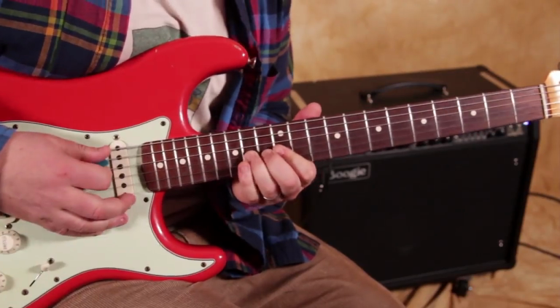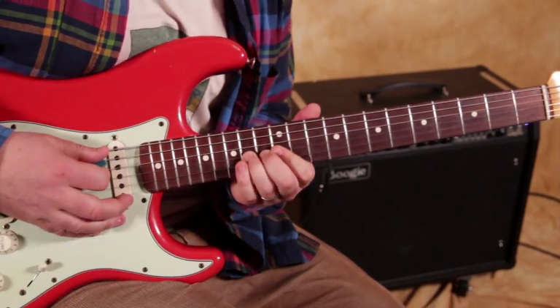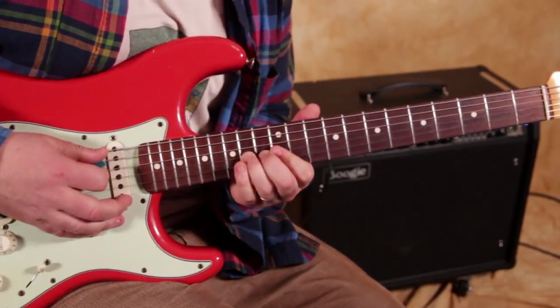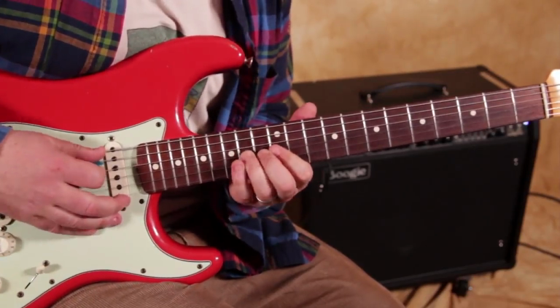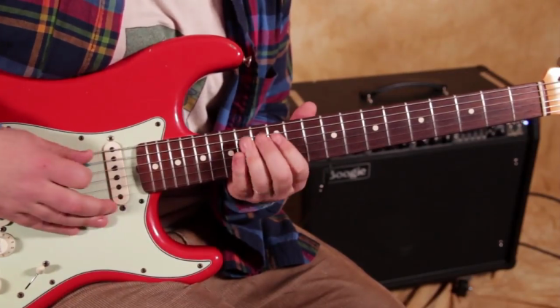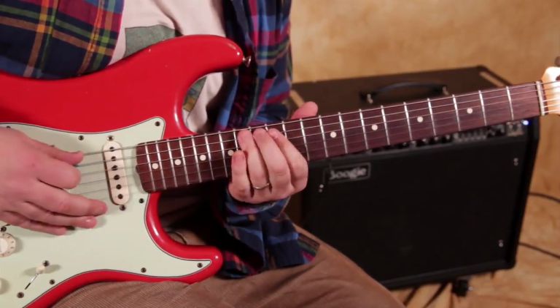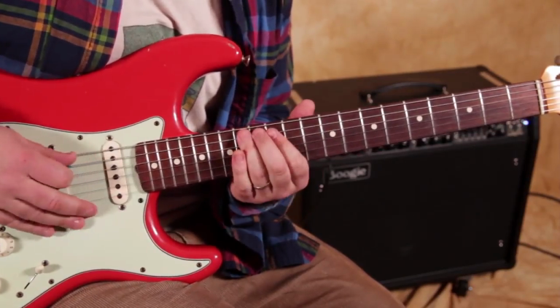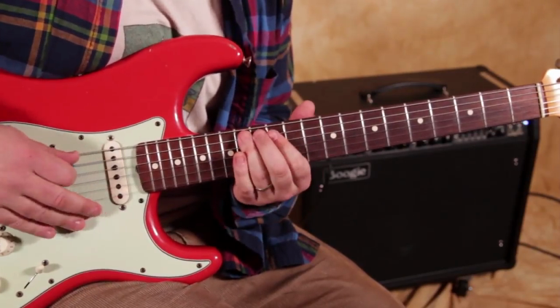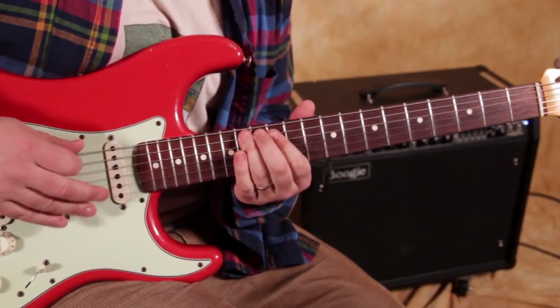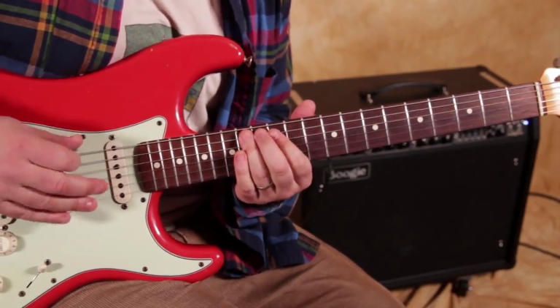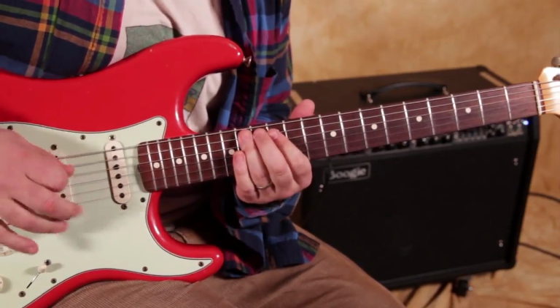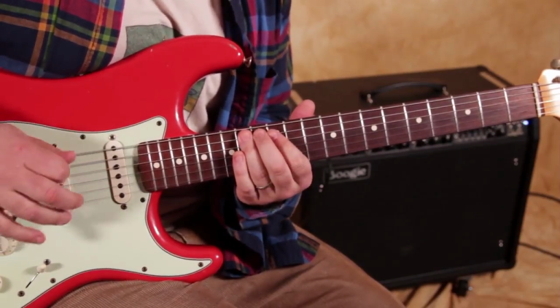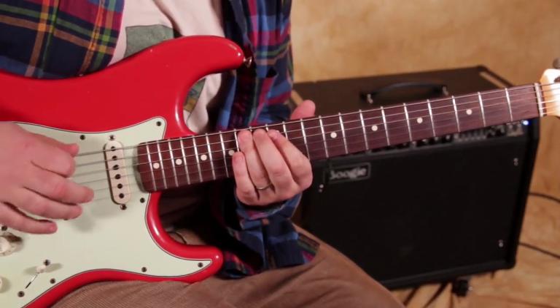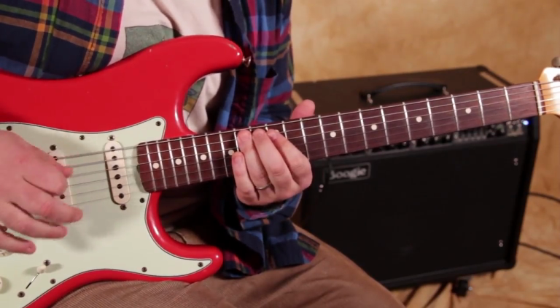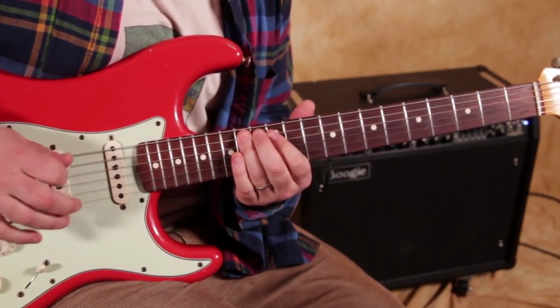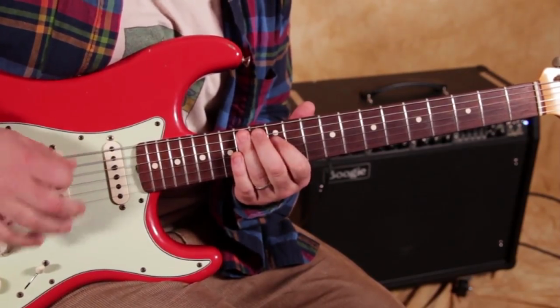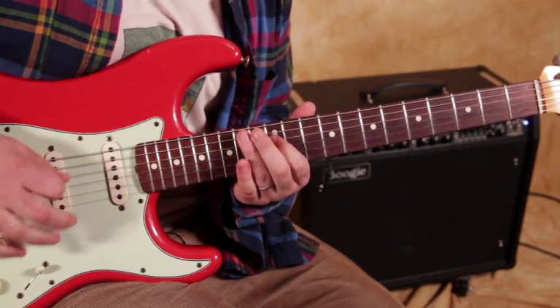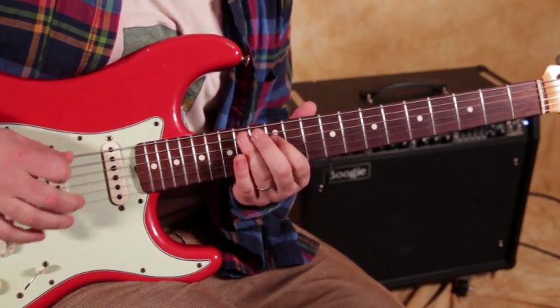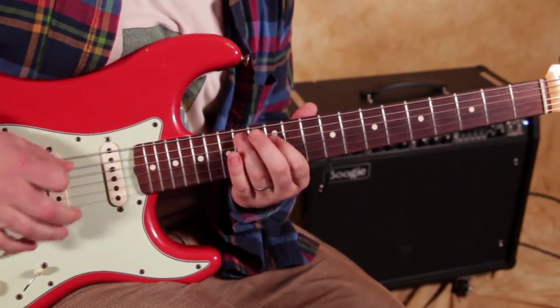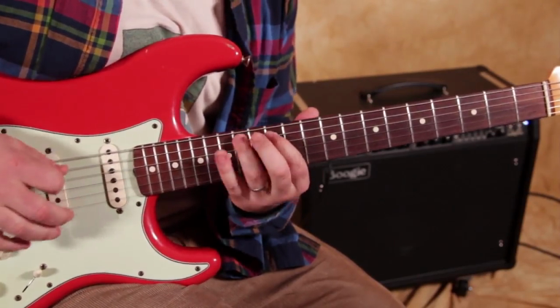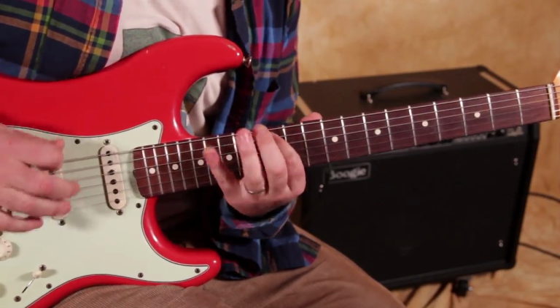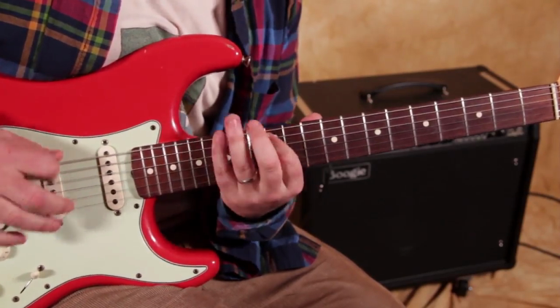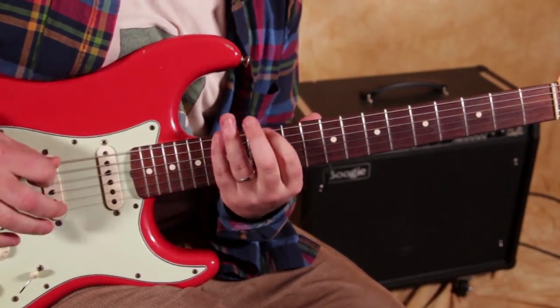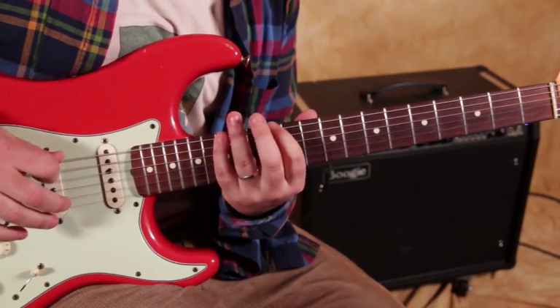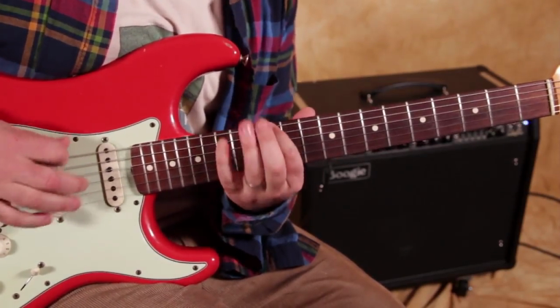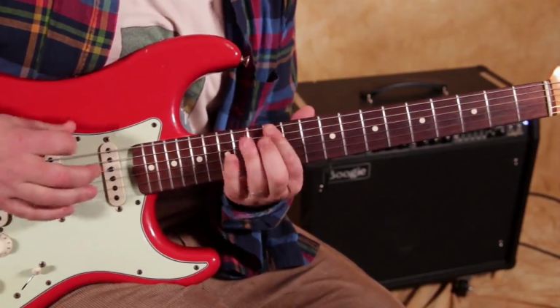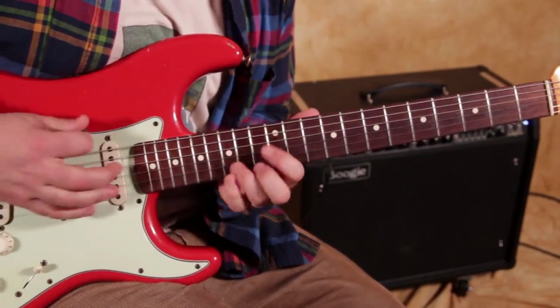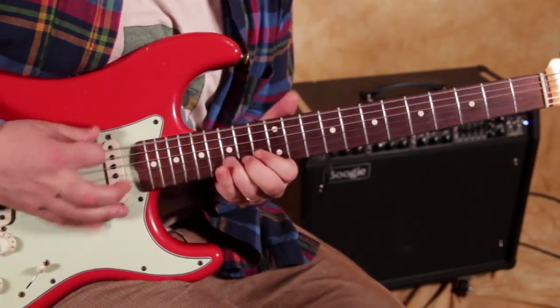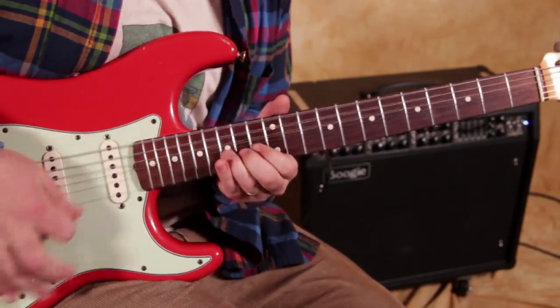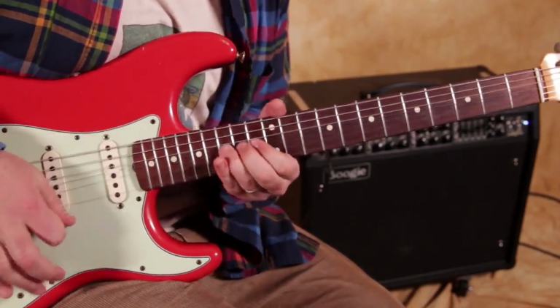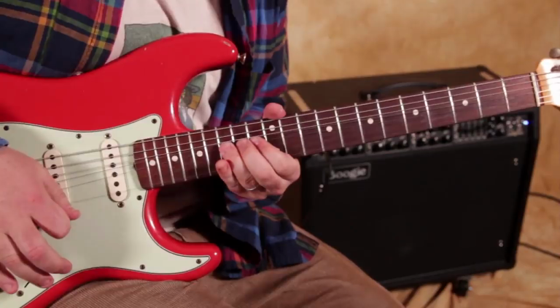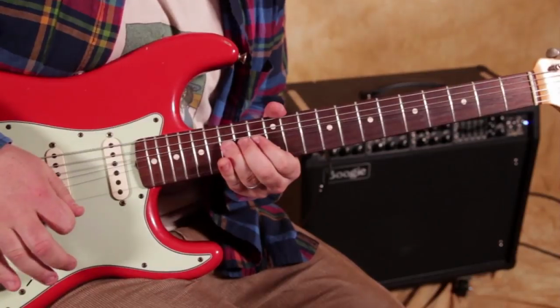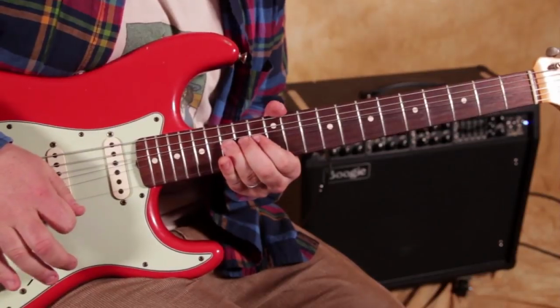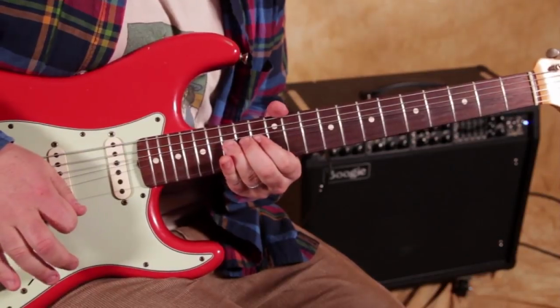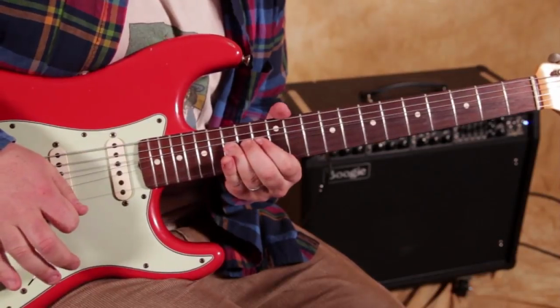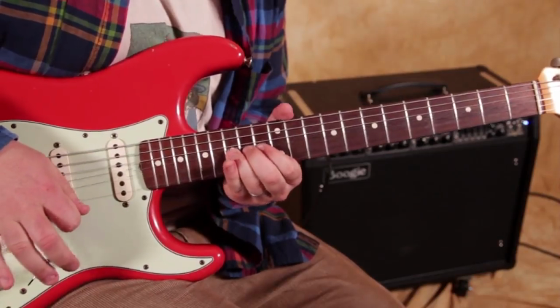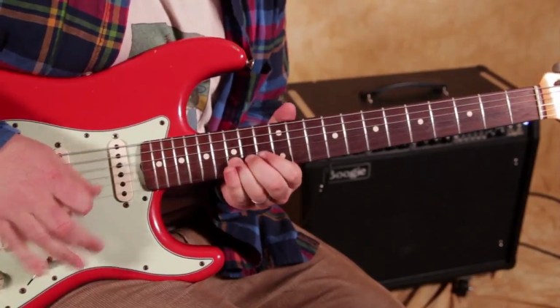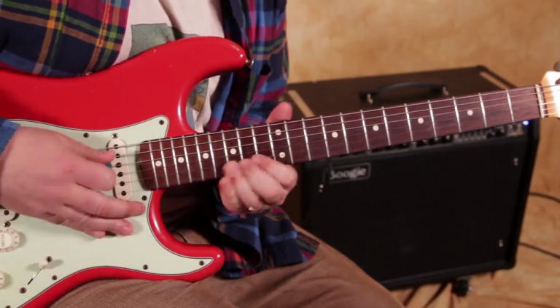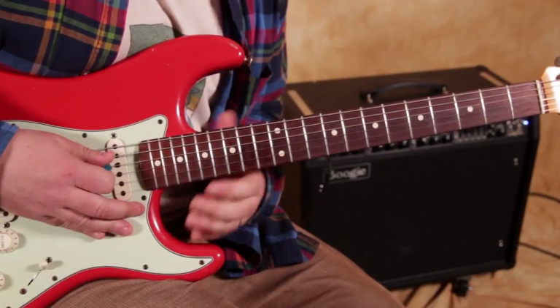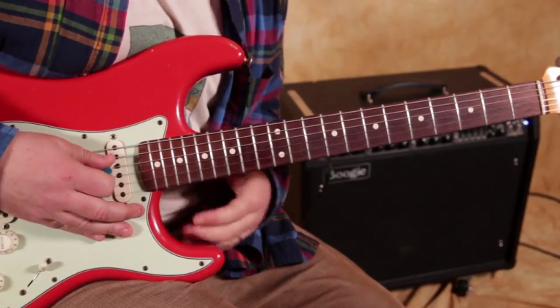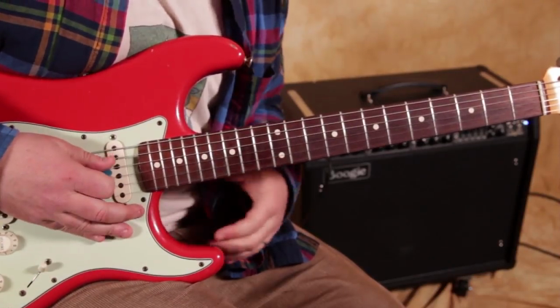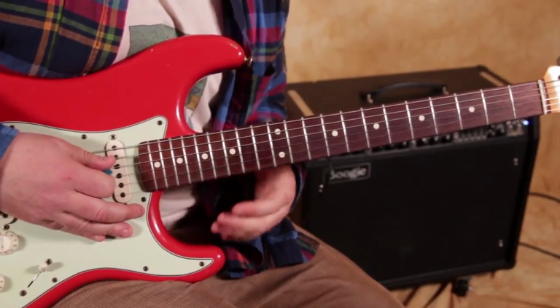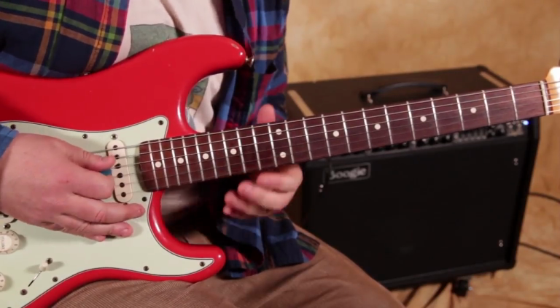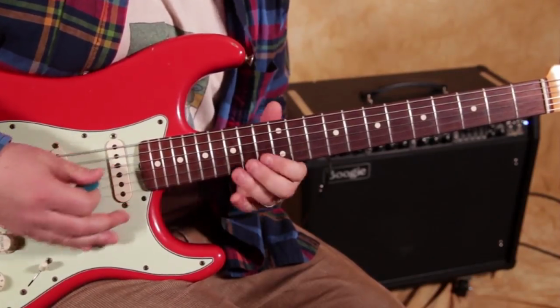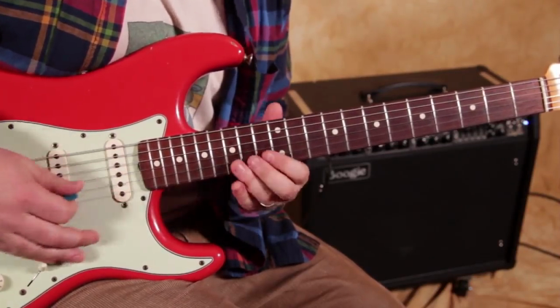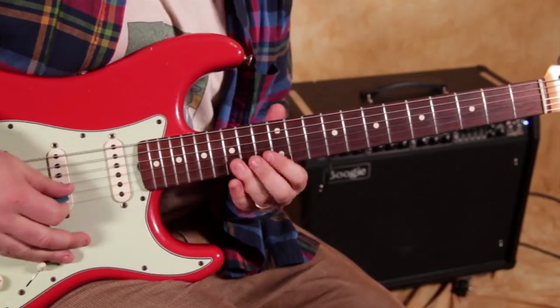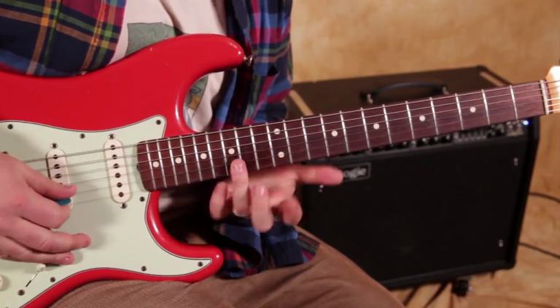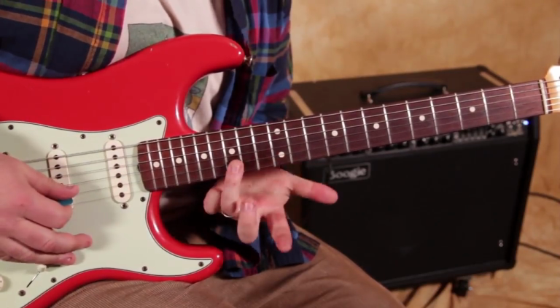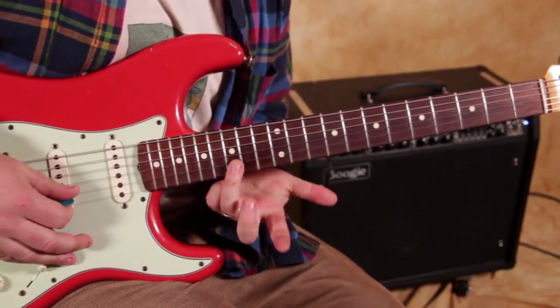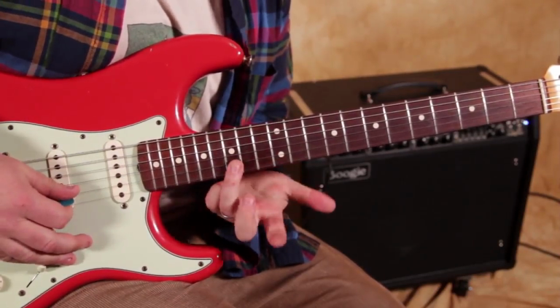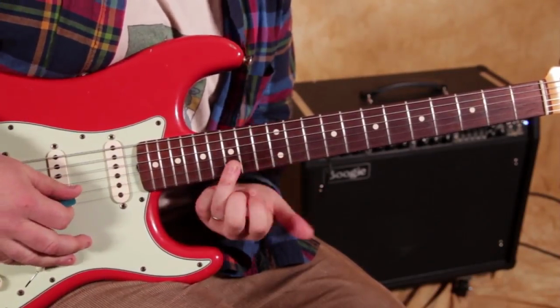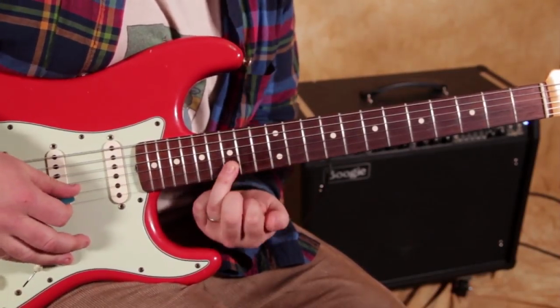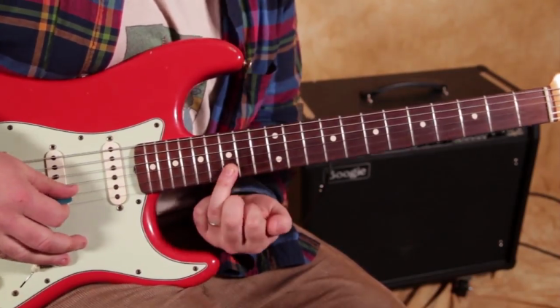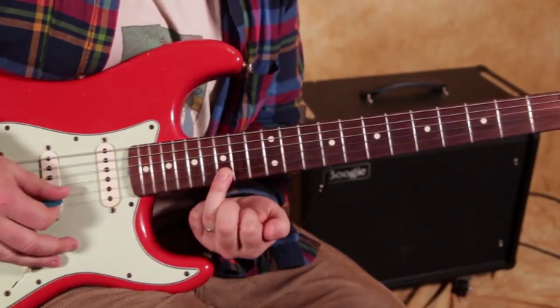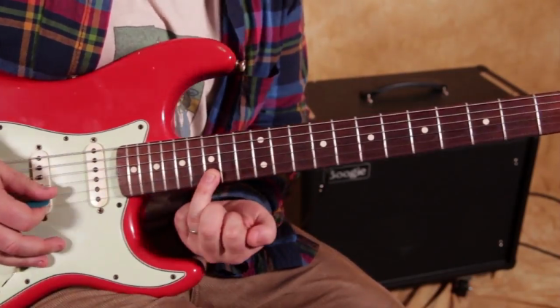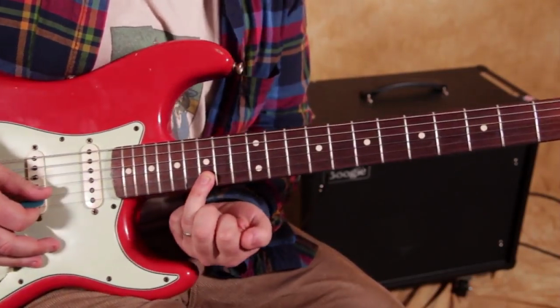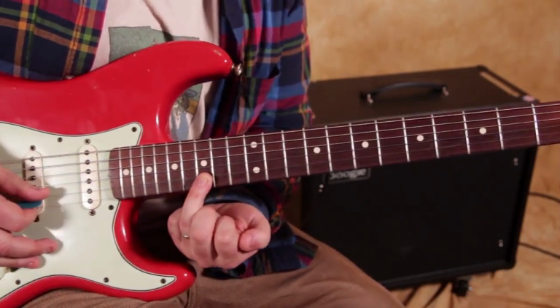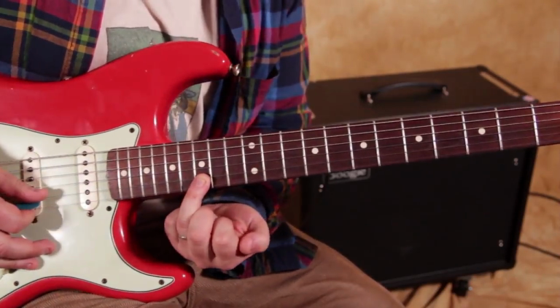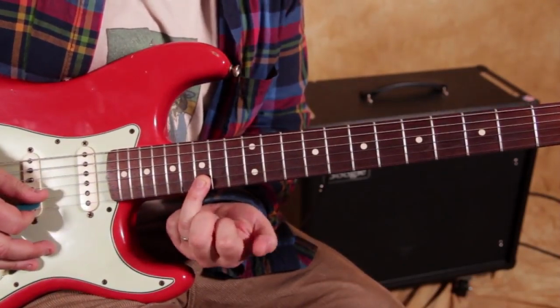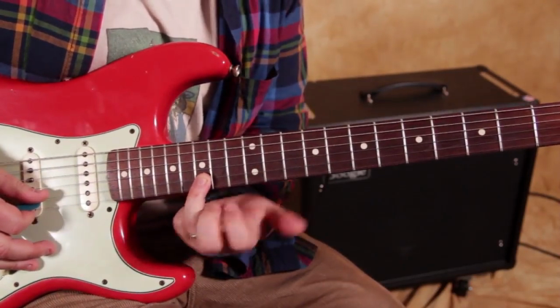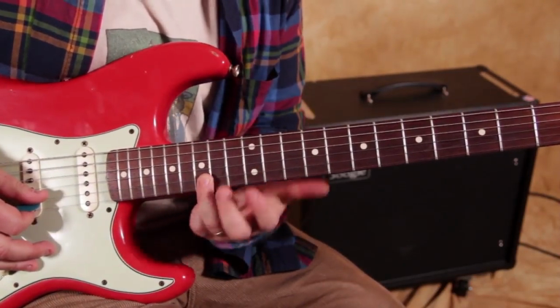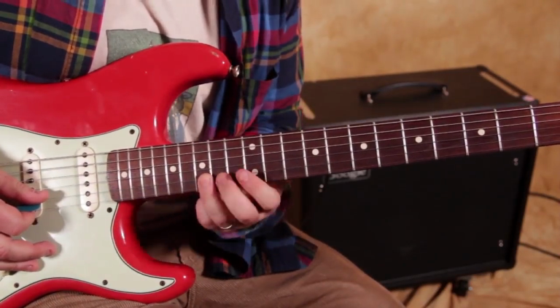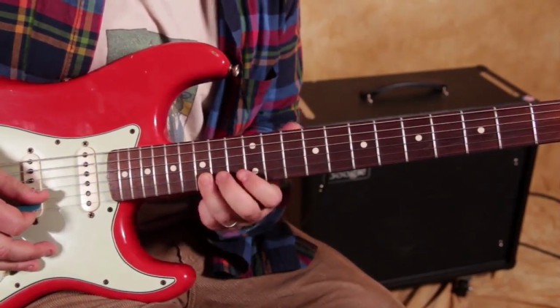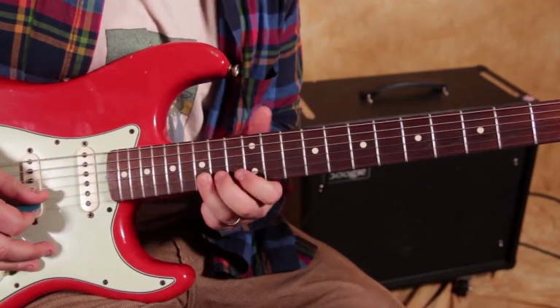Then the next one, and that's going to be the 15th fret of the B string.